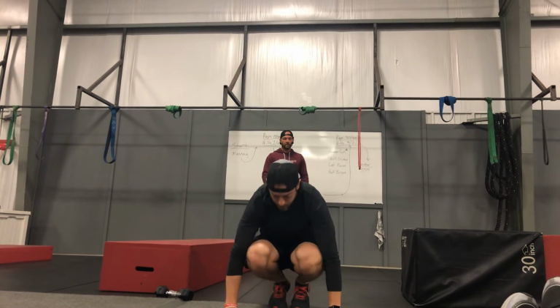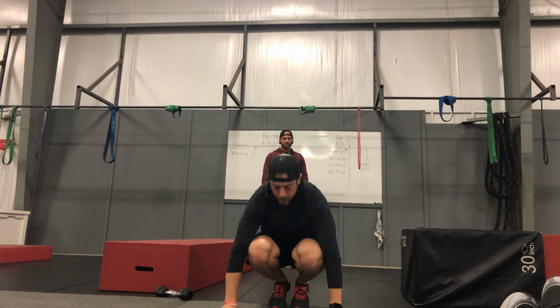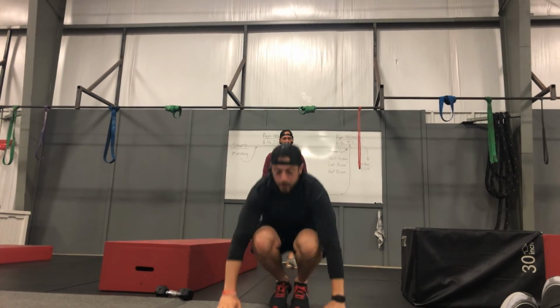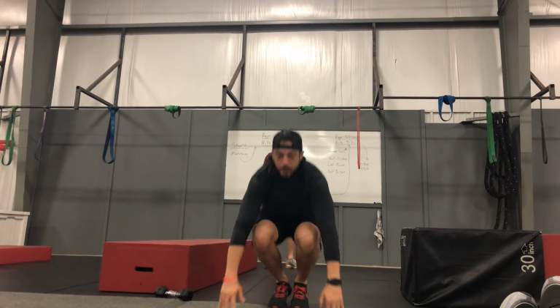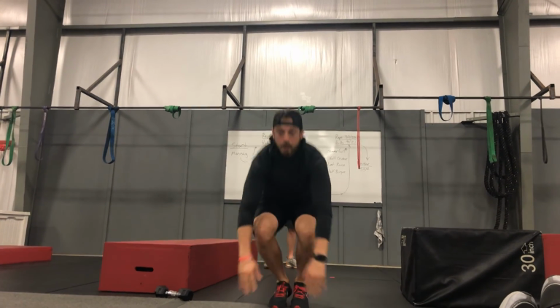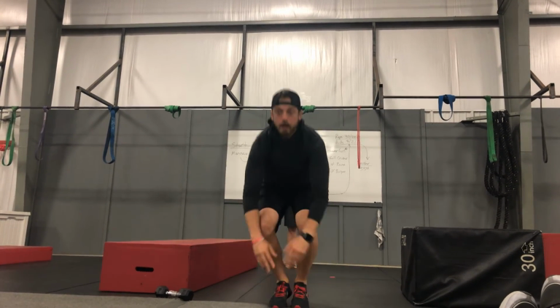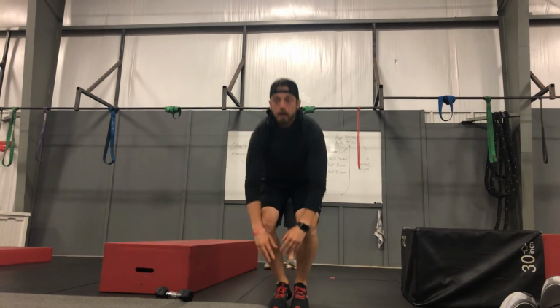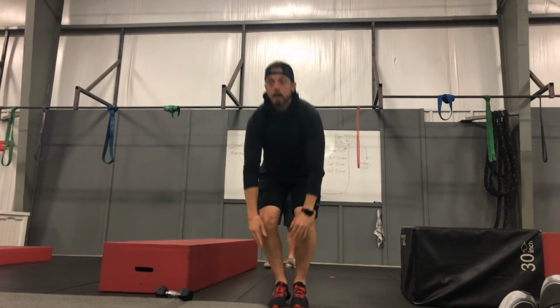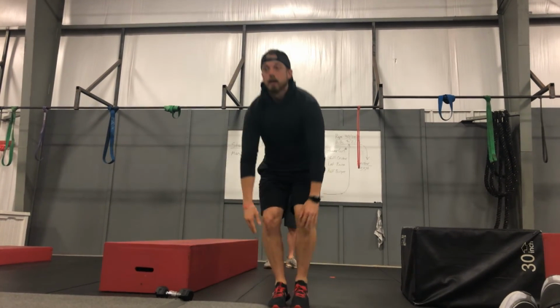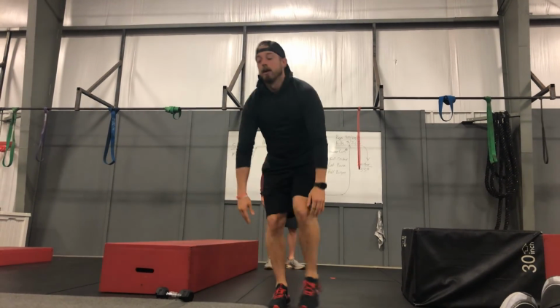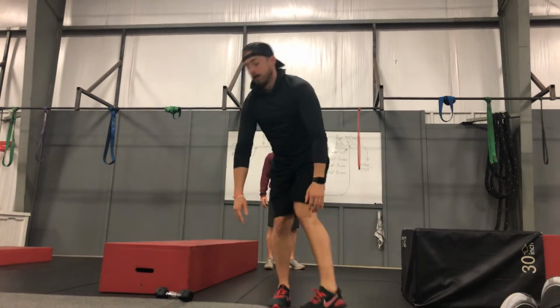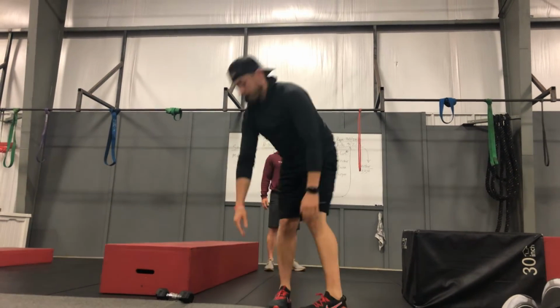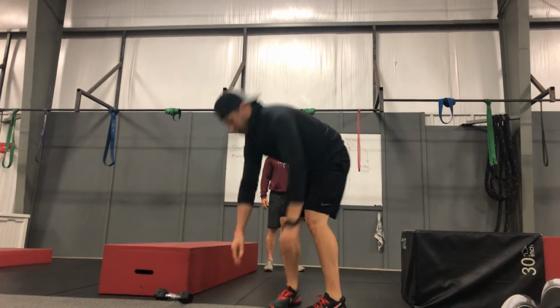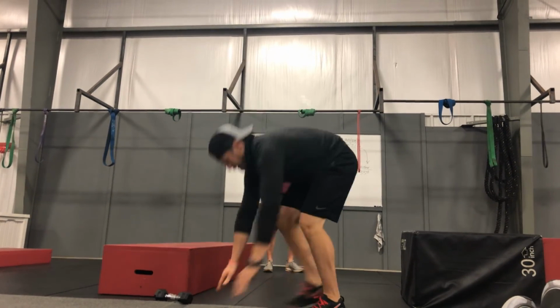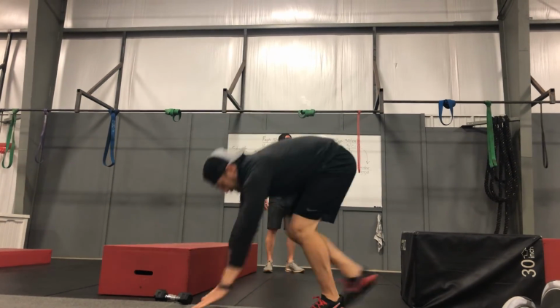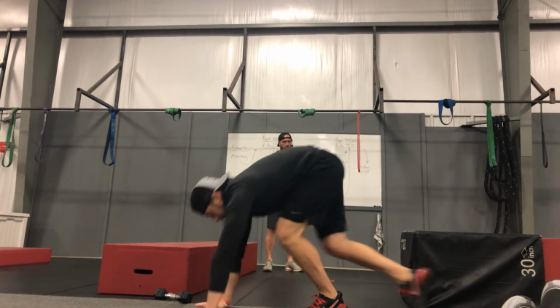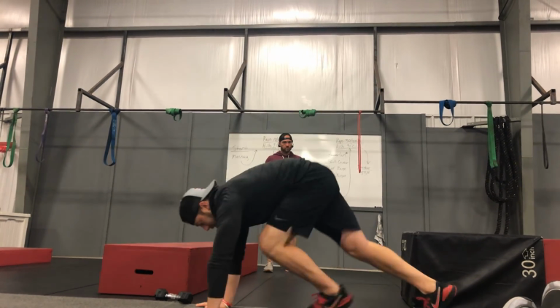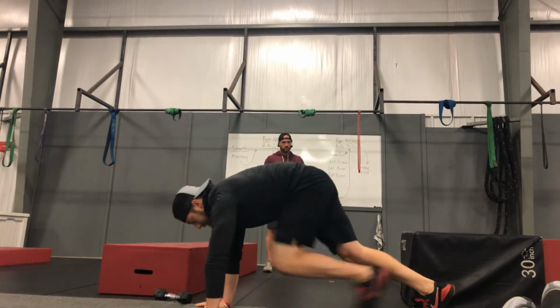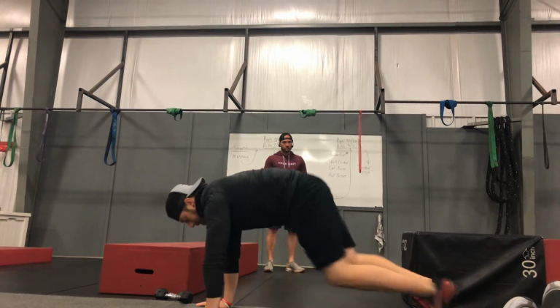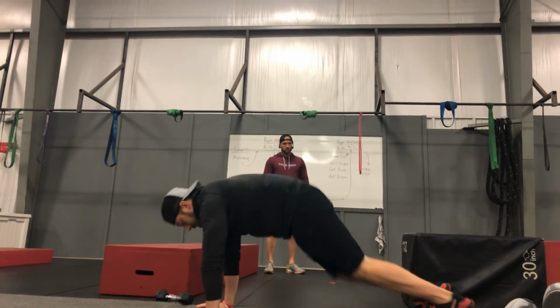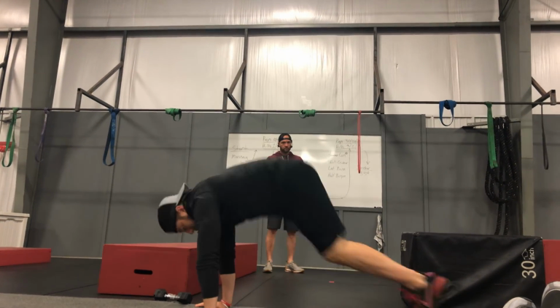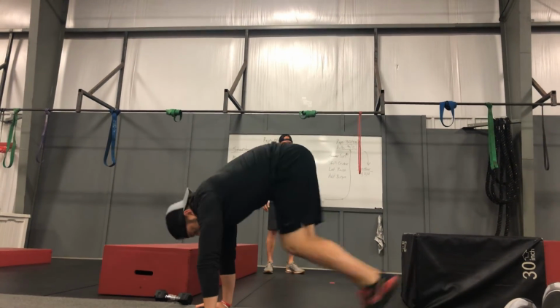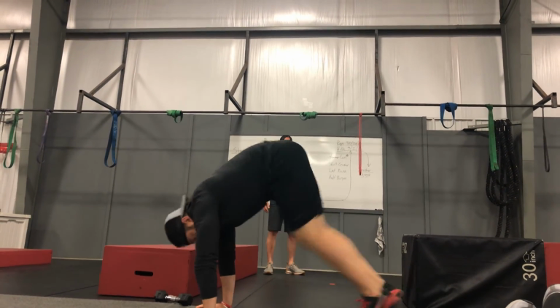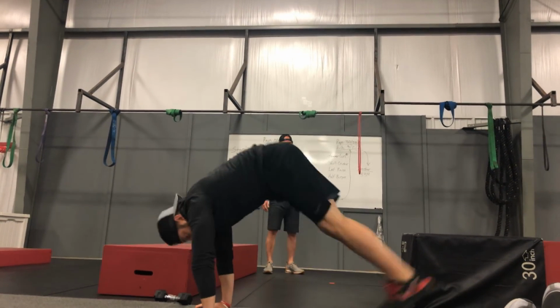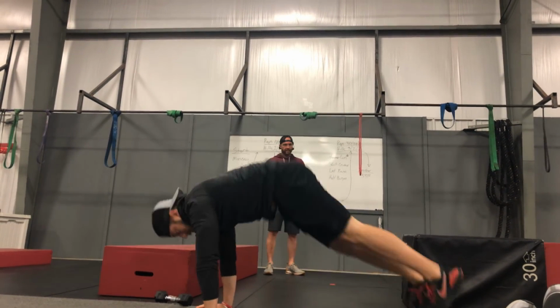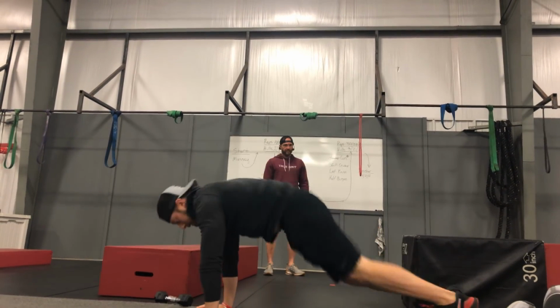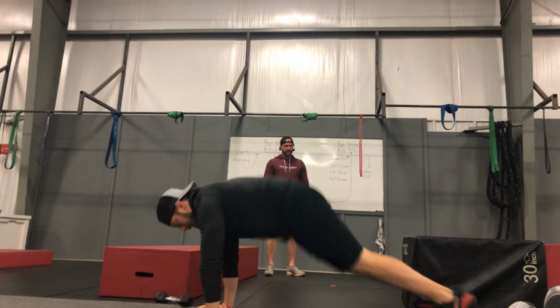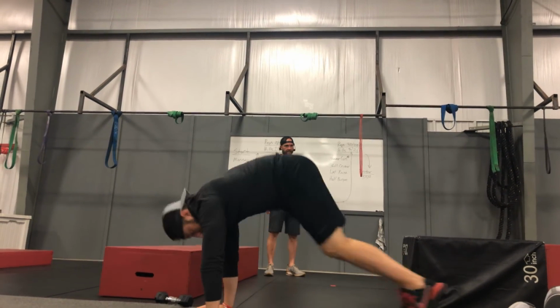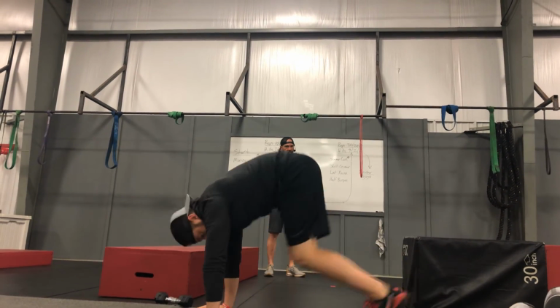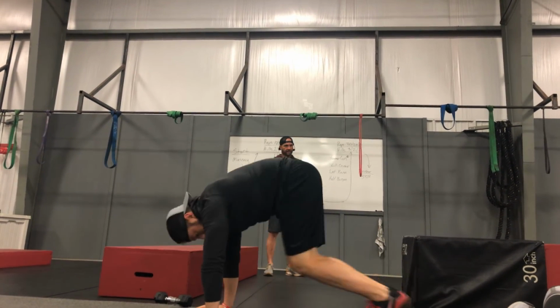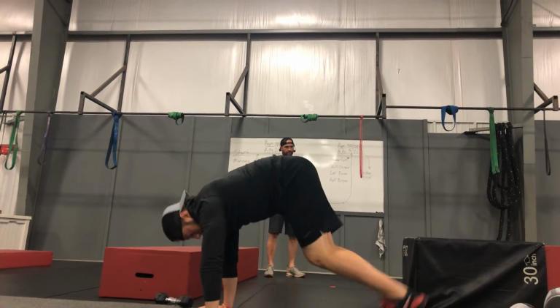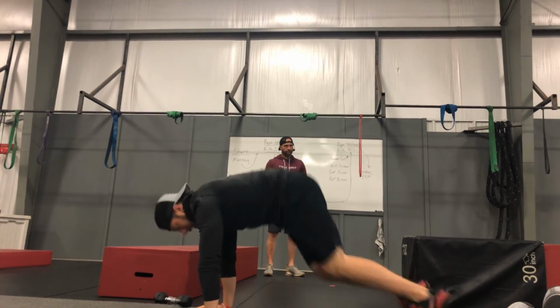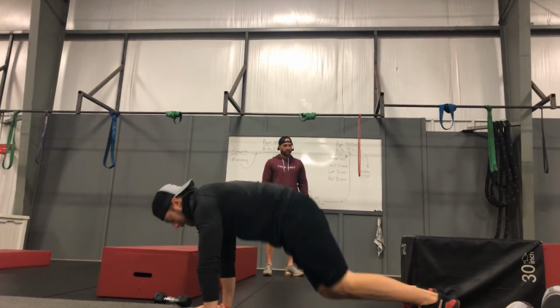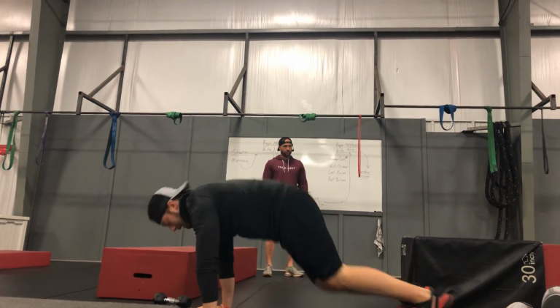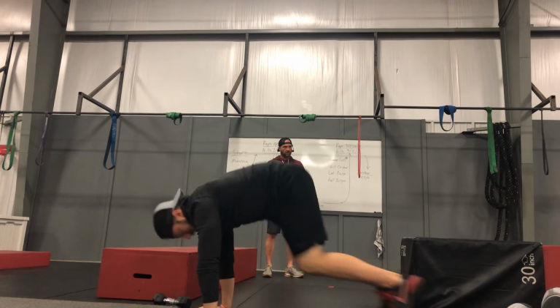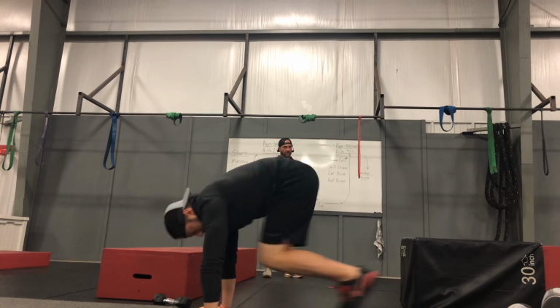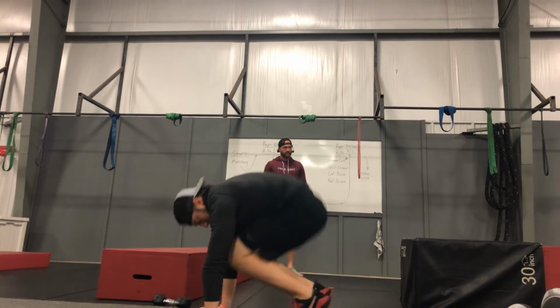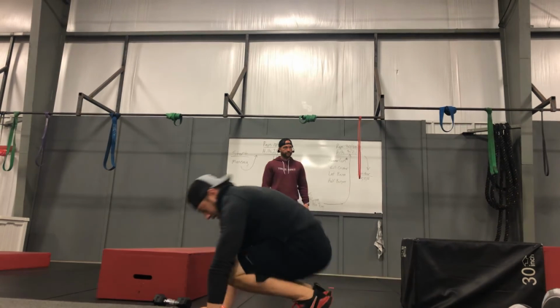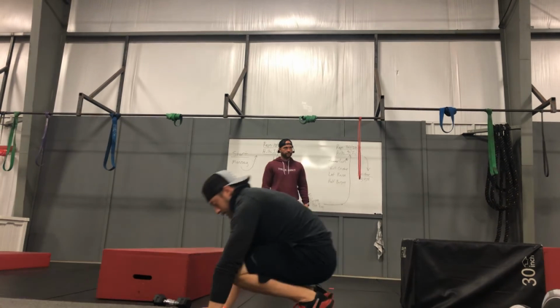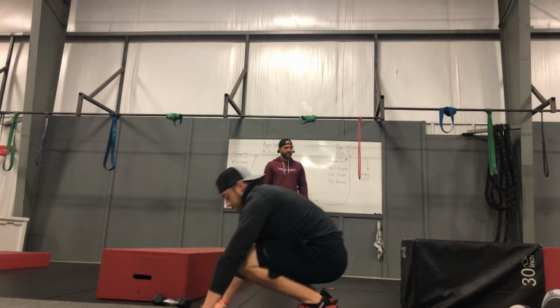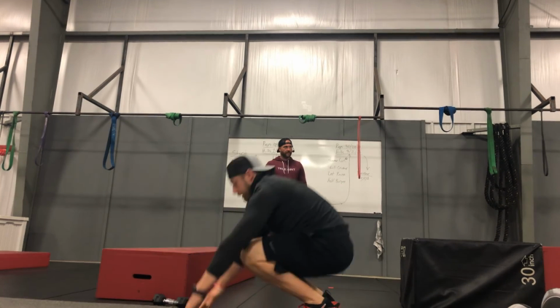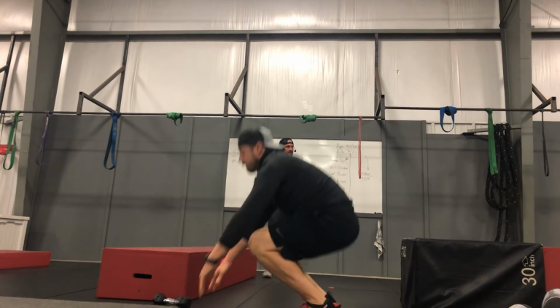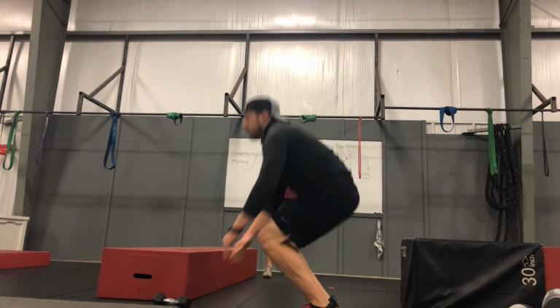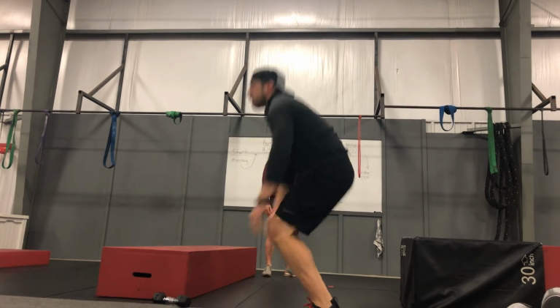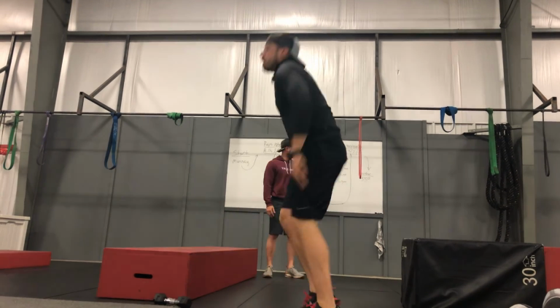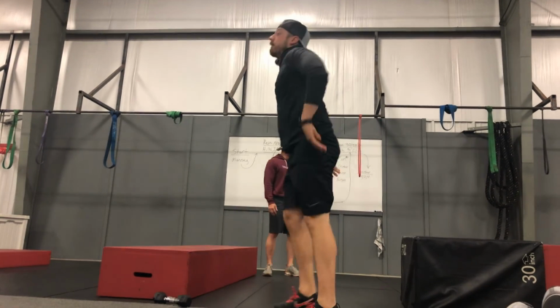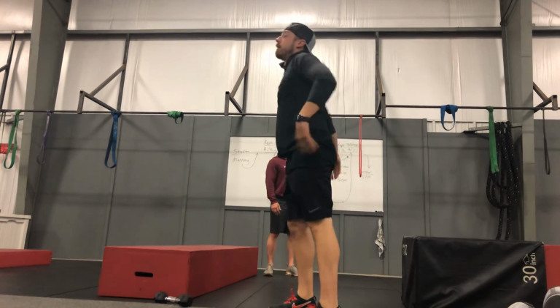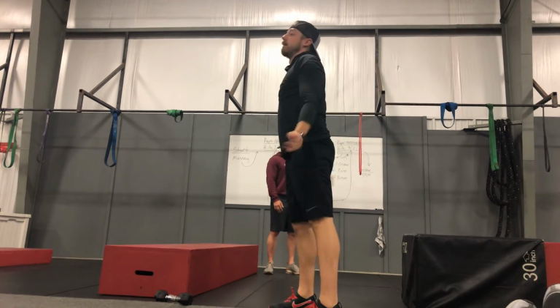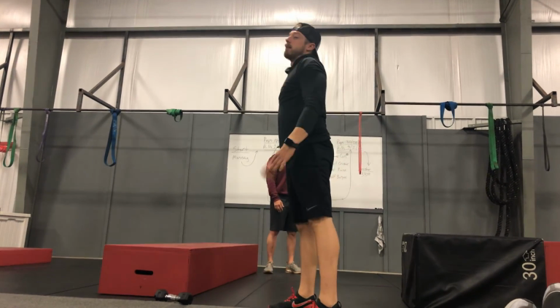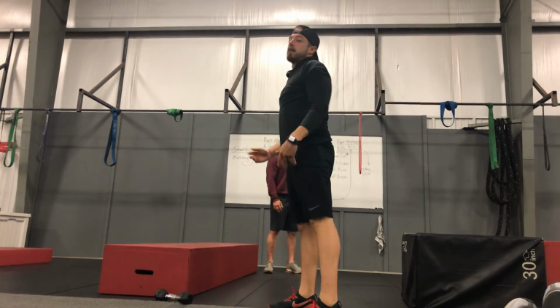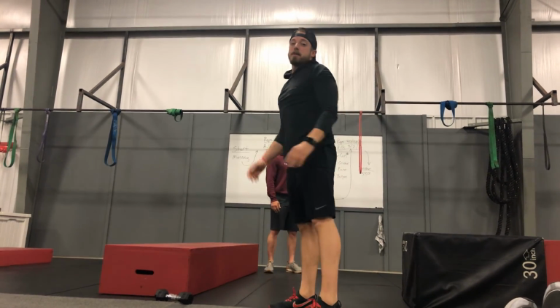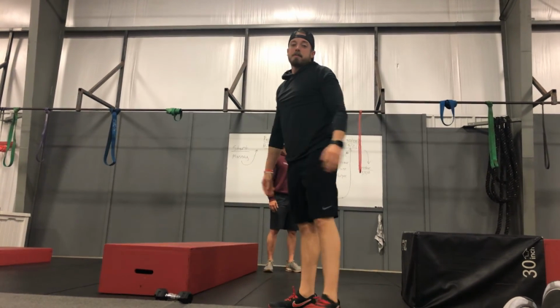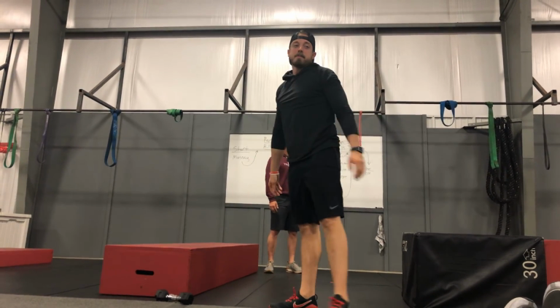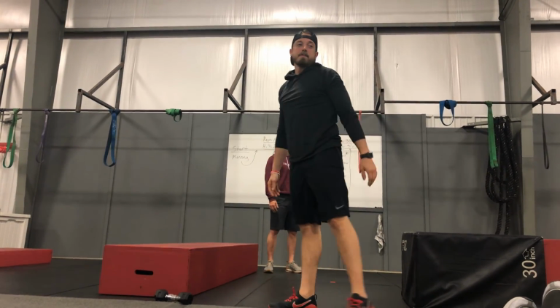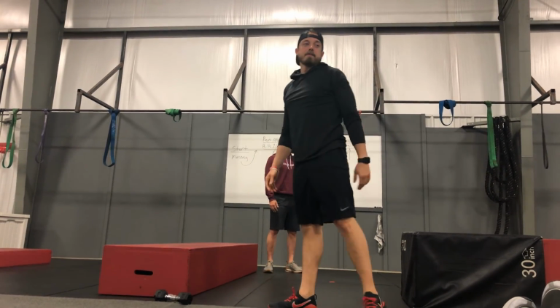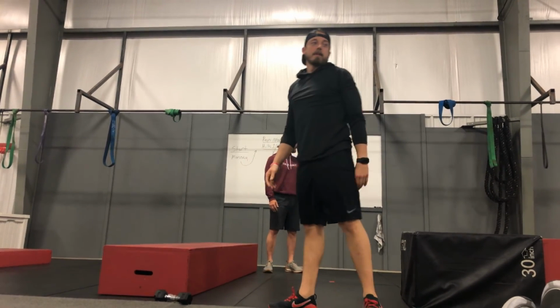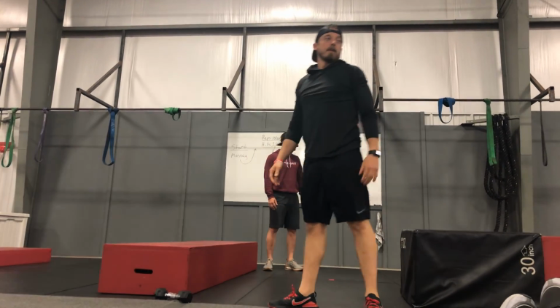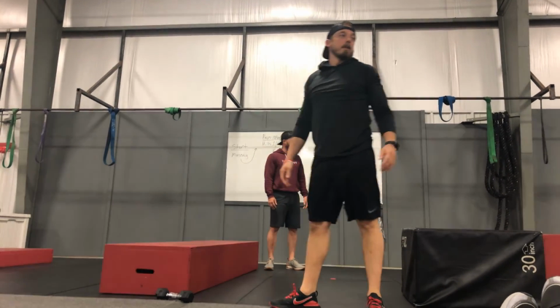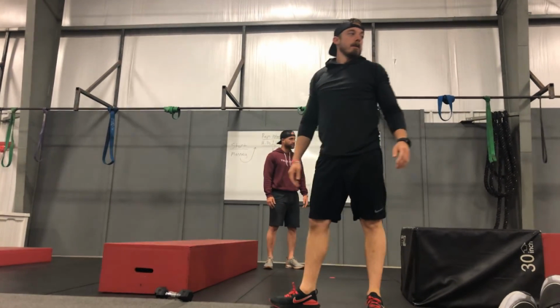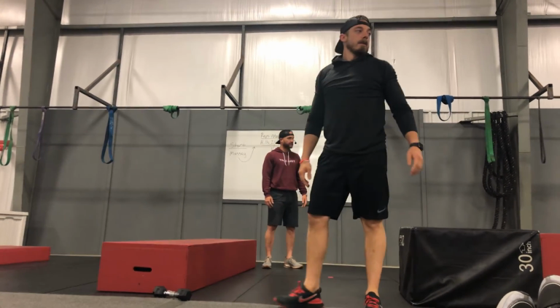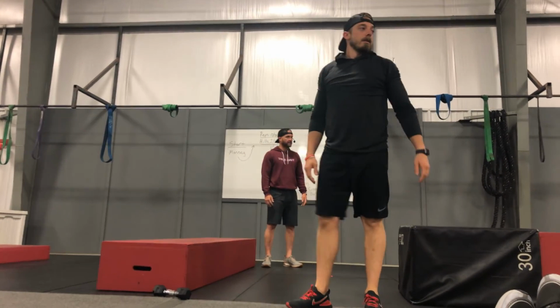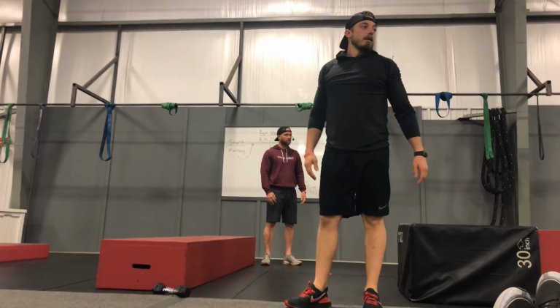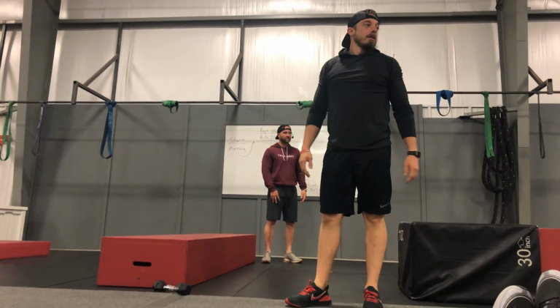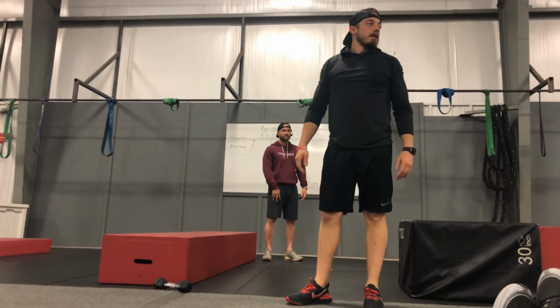All right, that's all I got. Any questions?